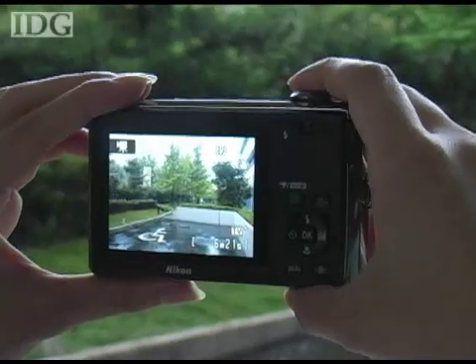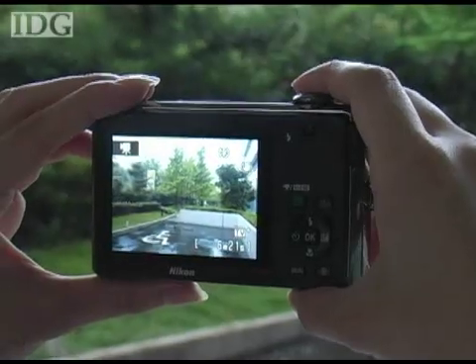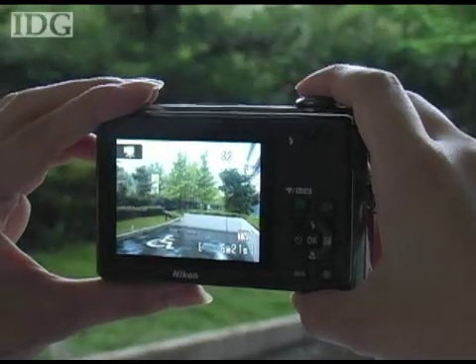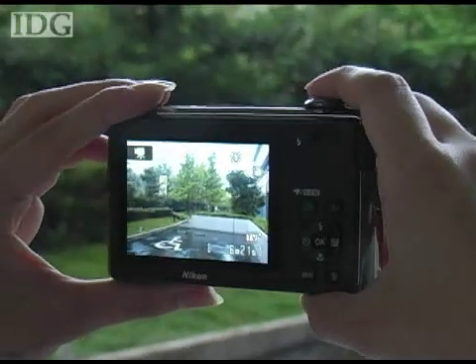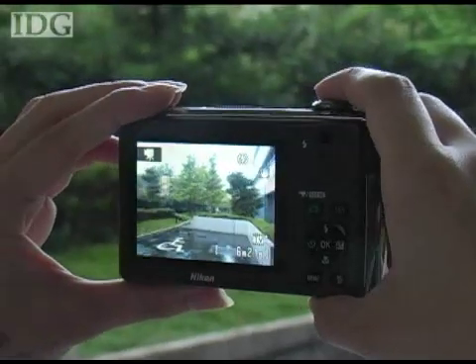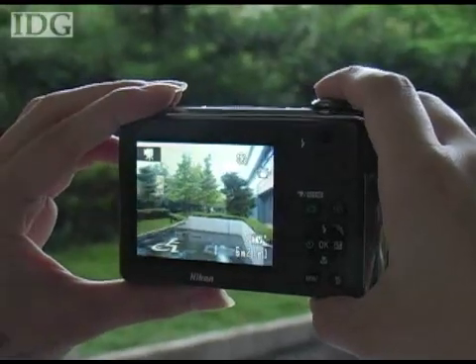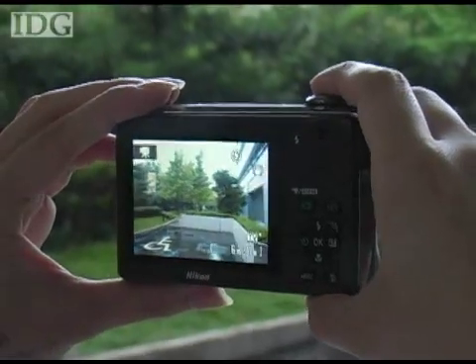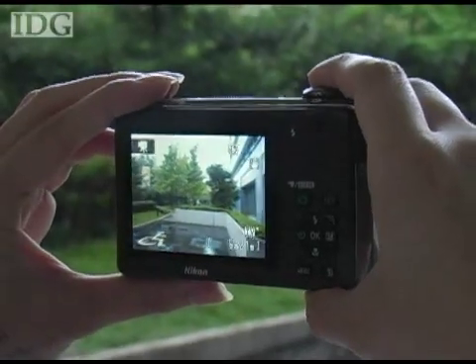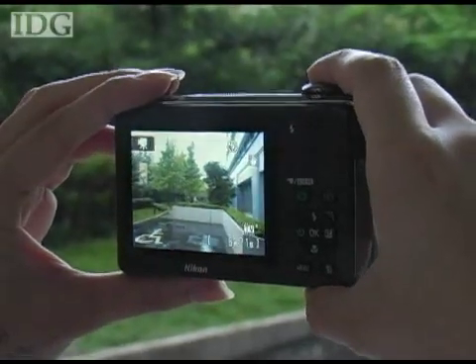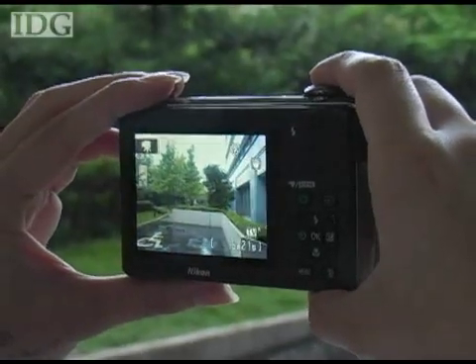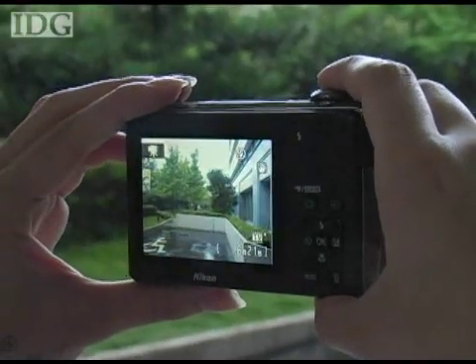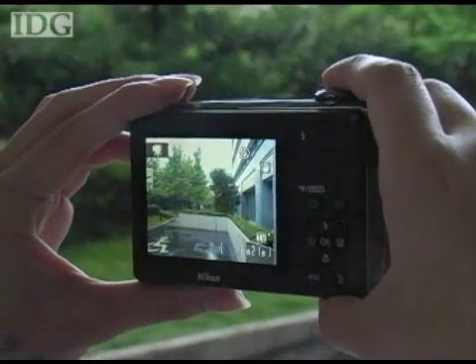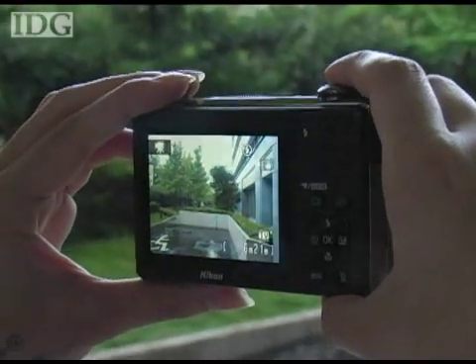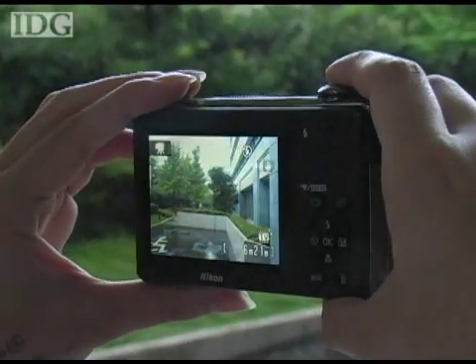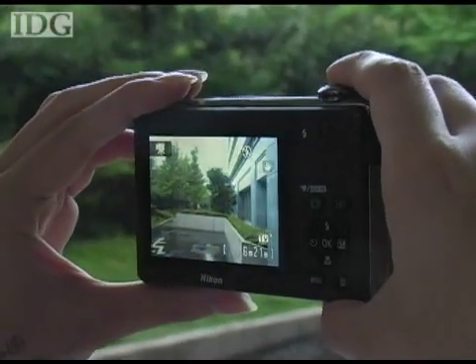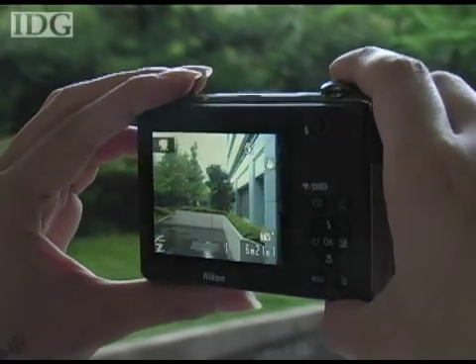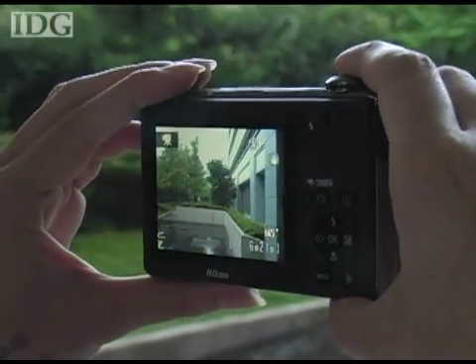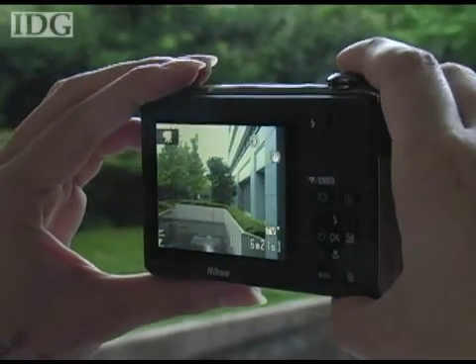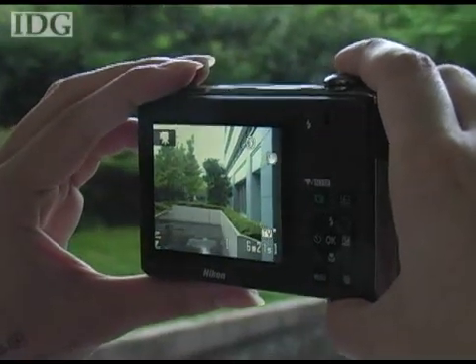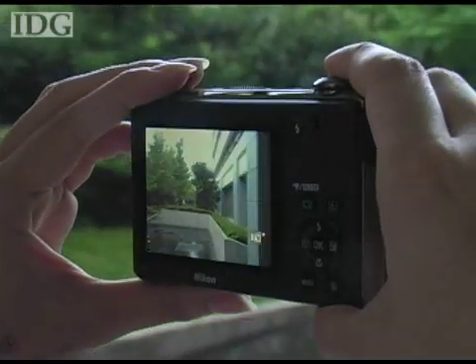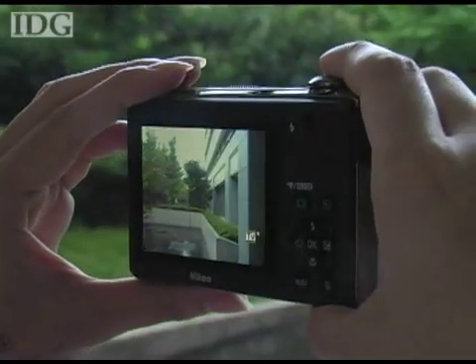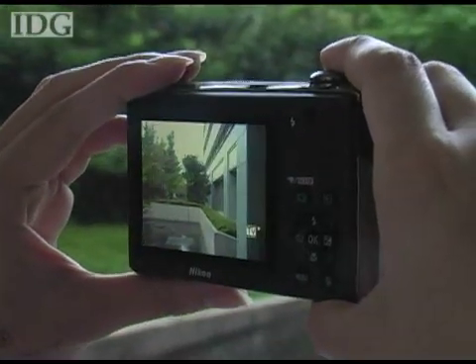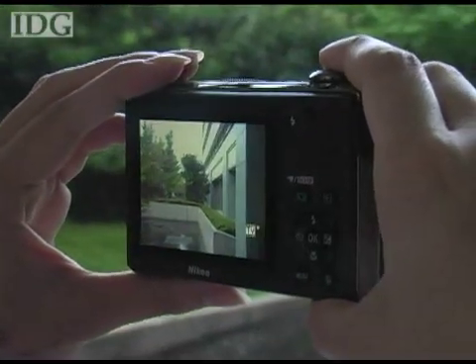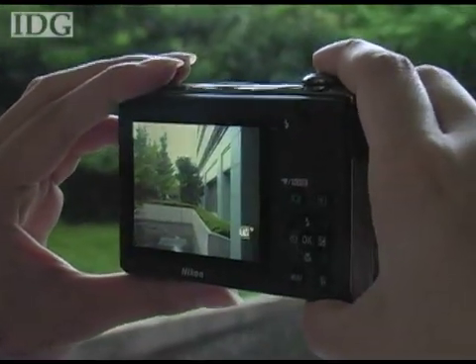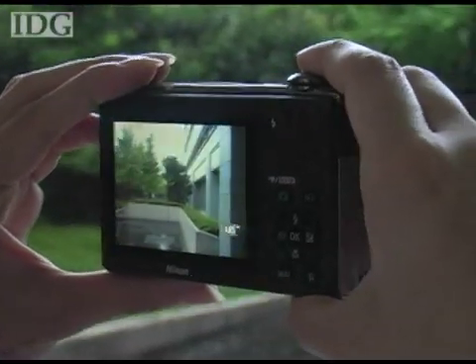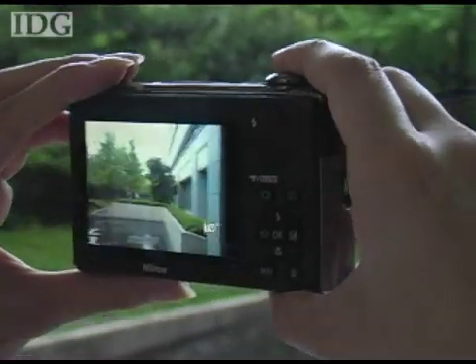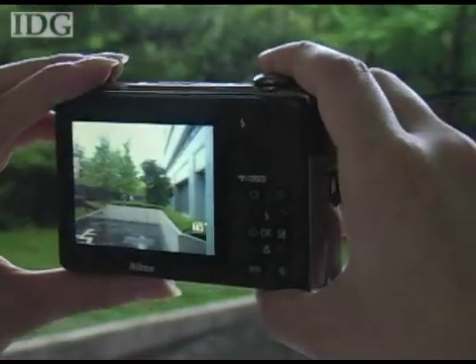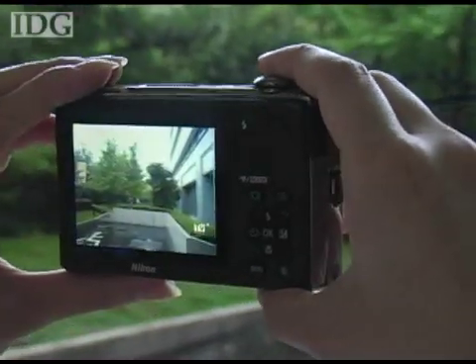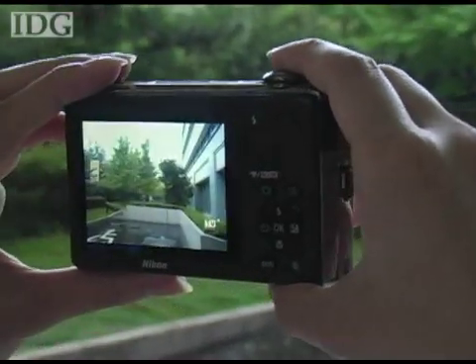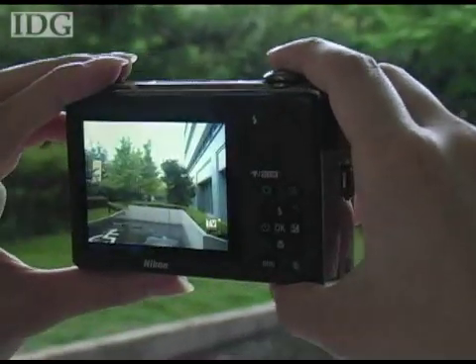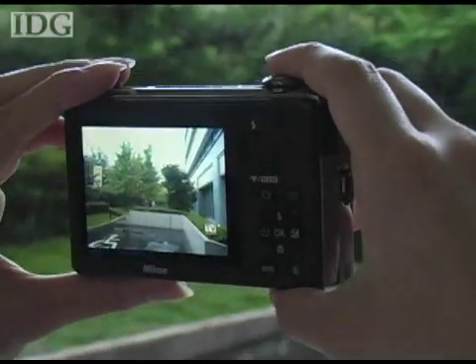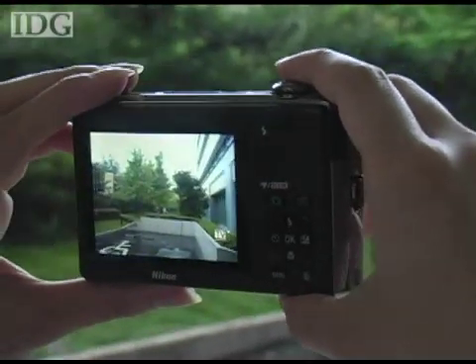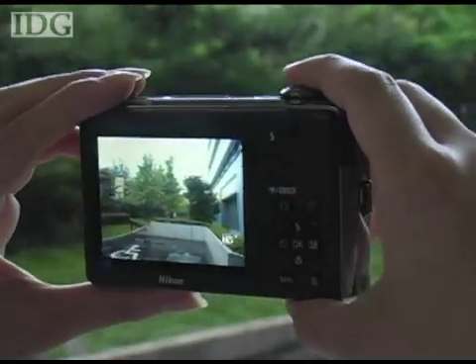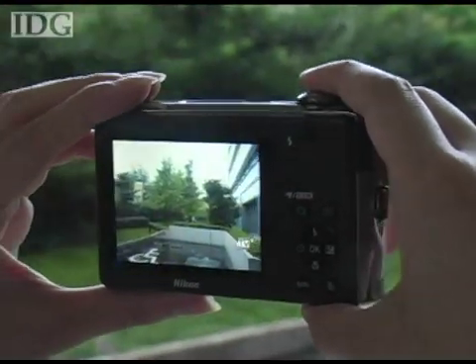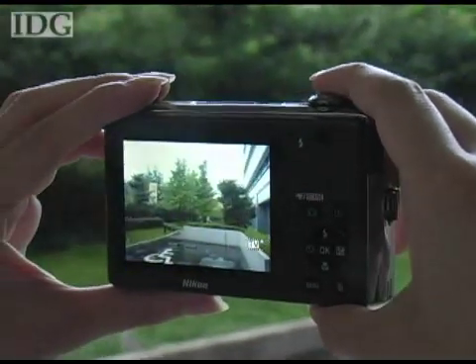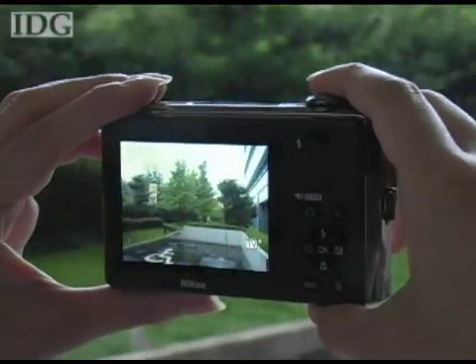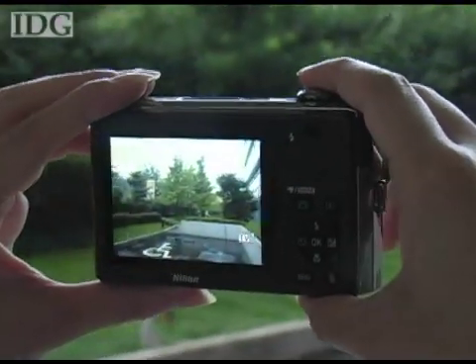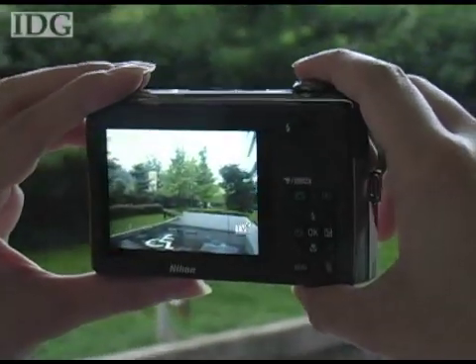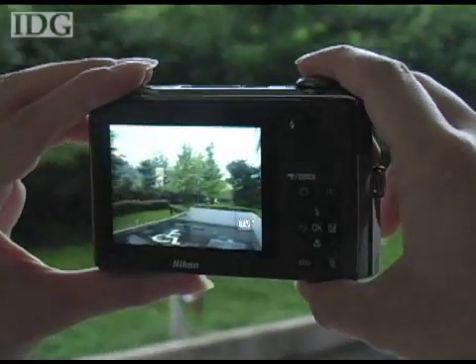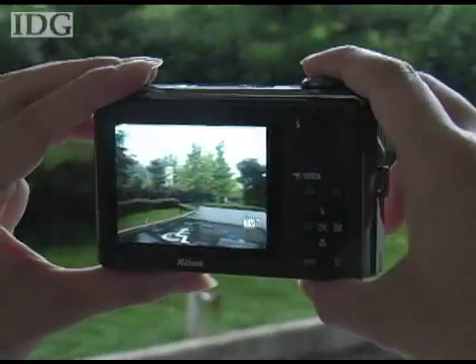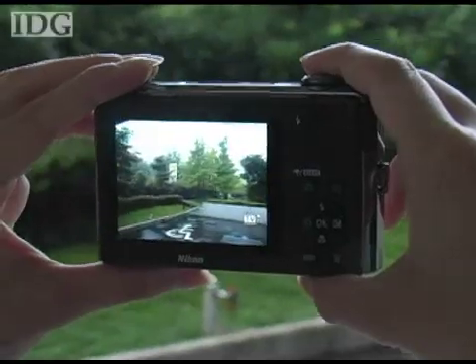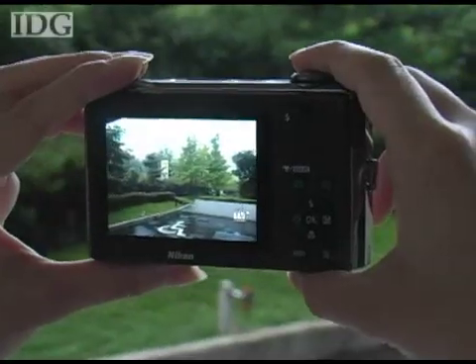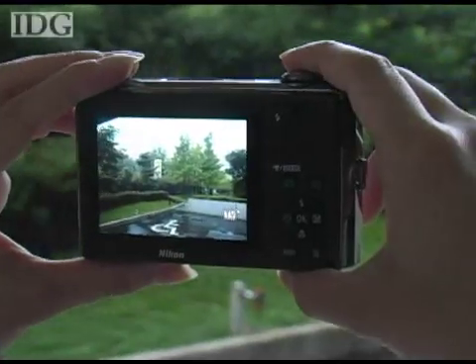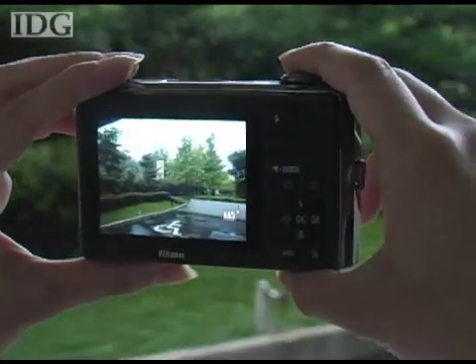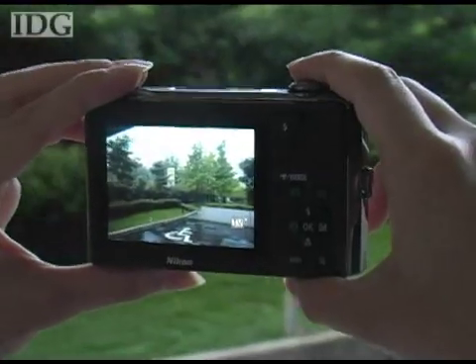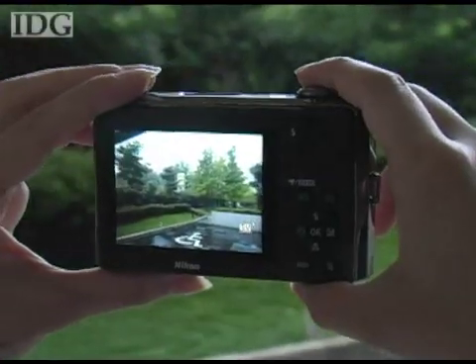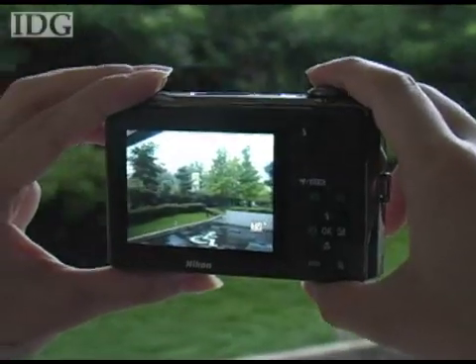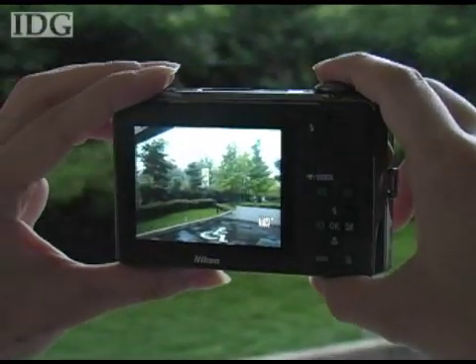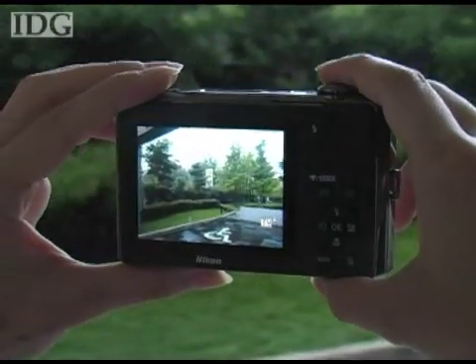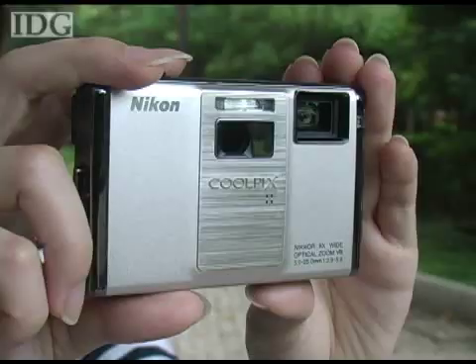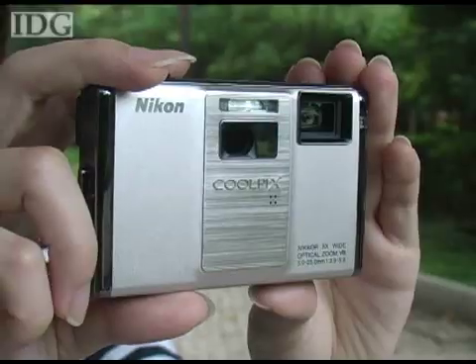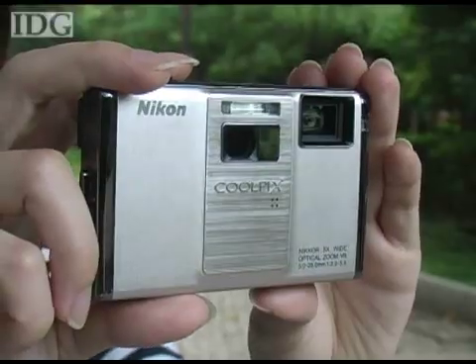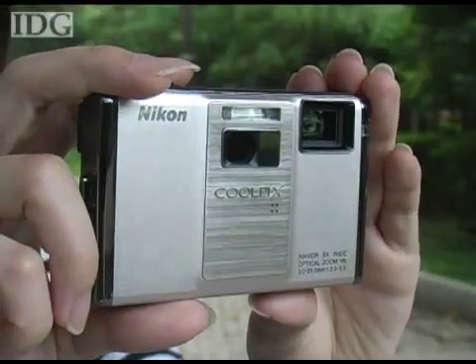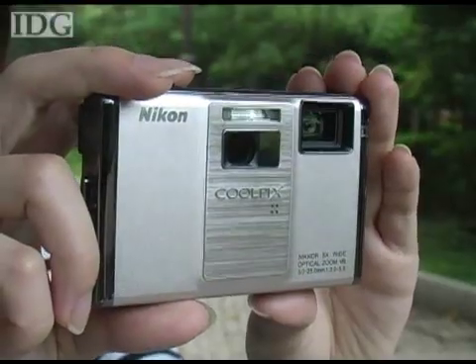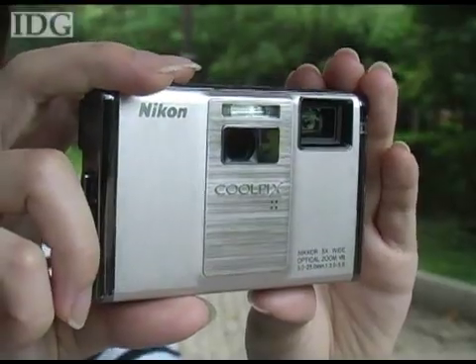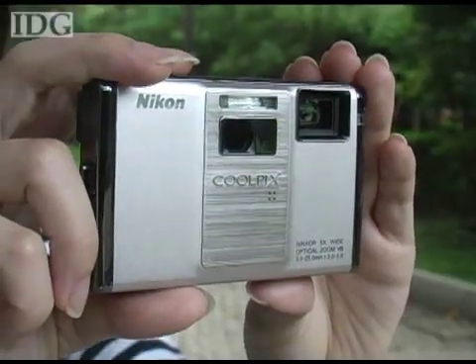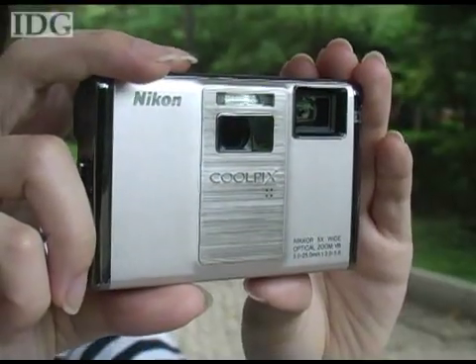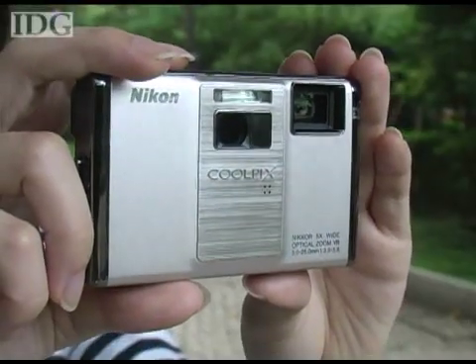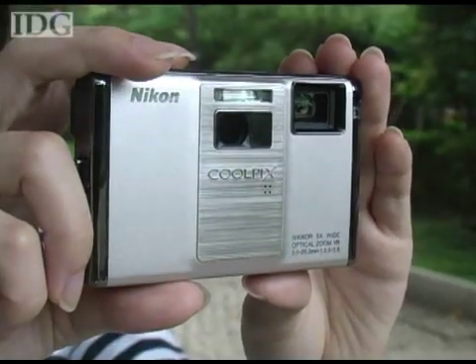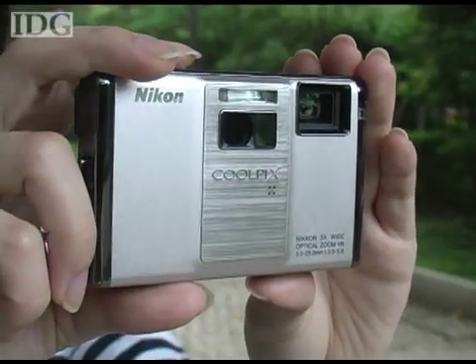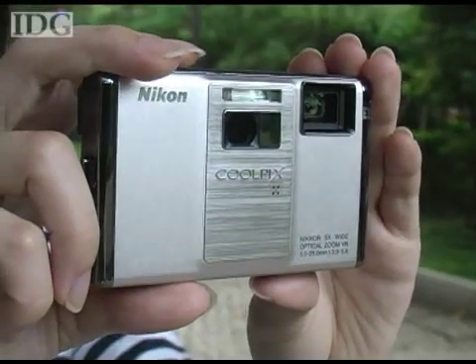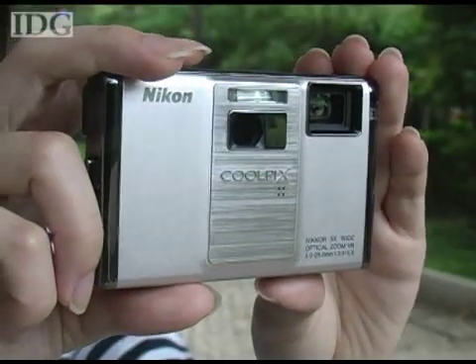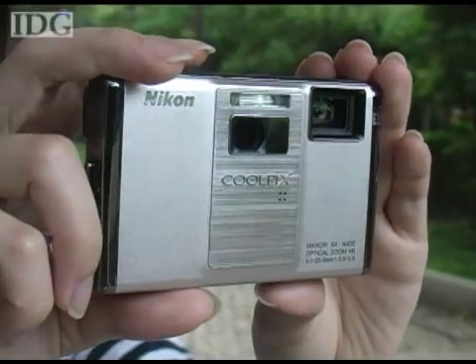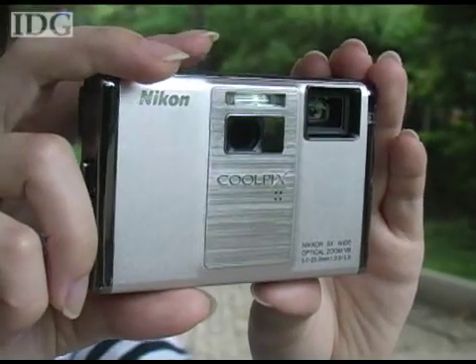The S1000PJ will cost €399 or US$429. In Tokyo, this is Martin Williams, IDG News Service.